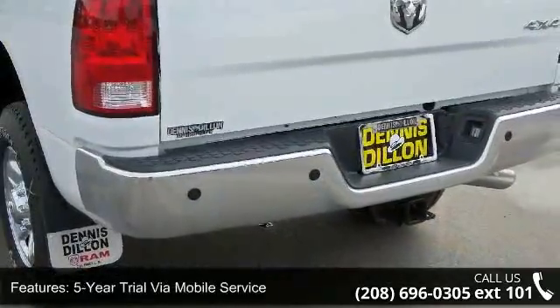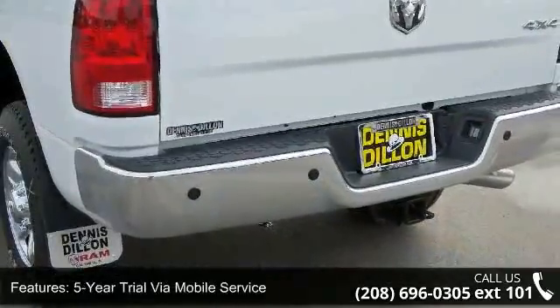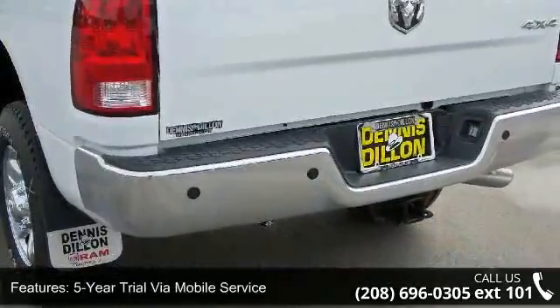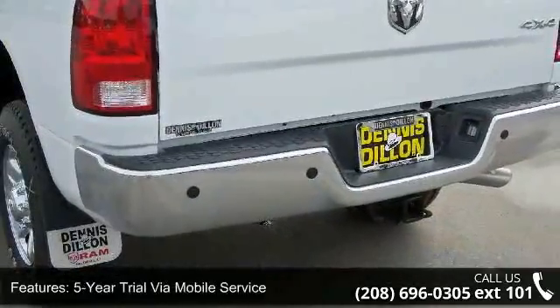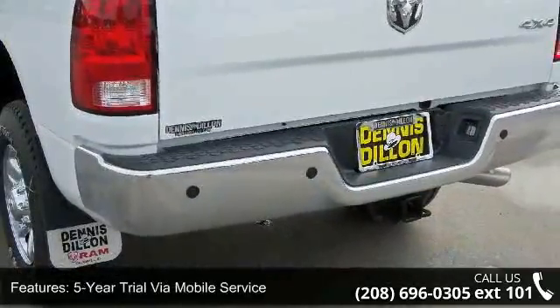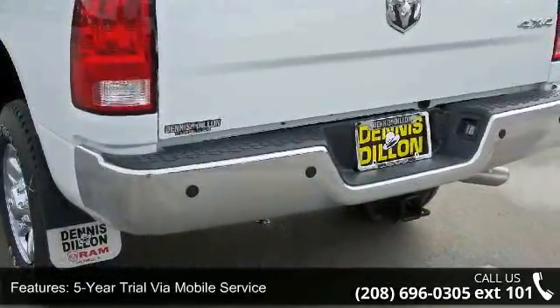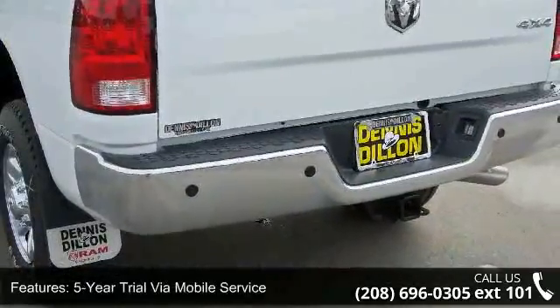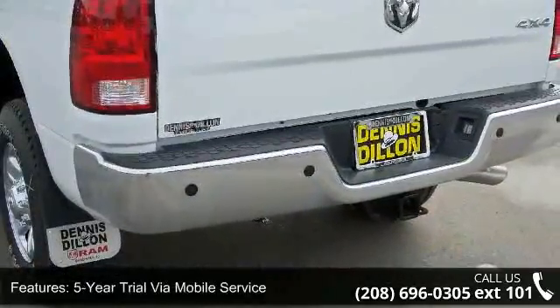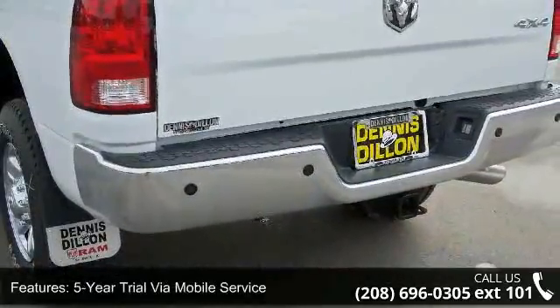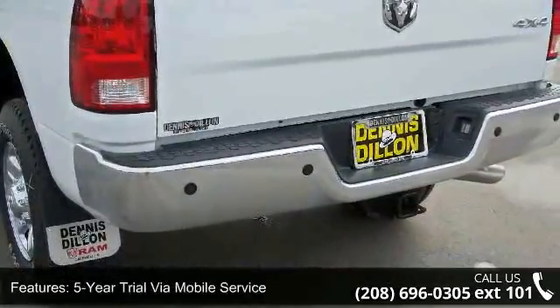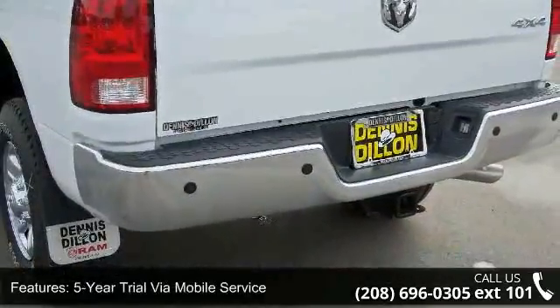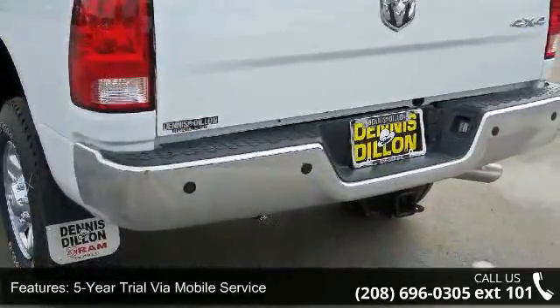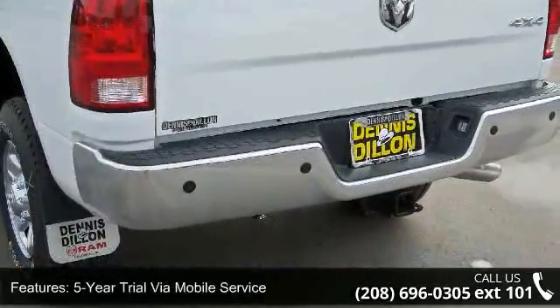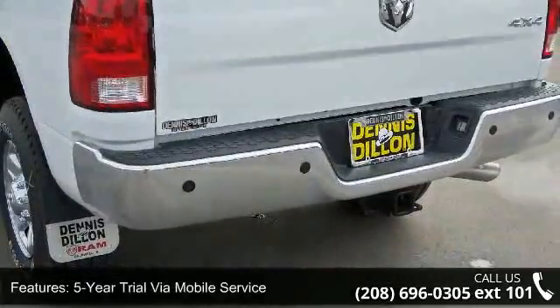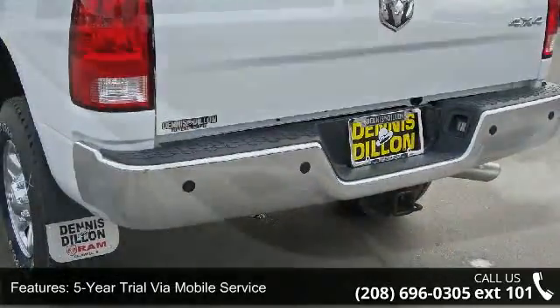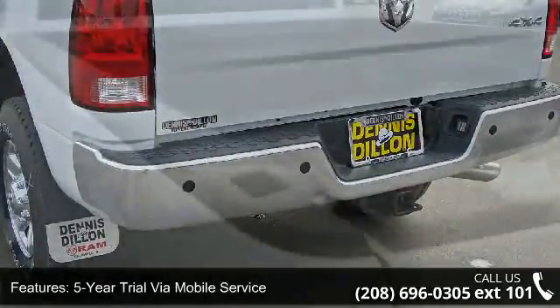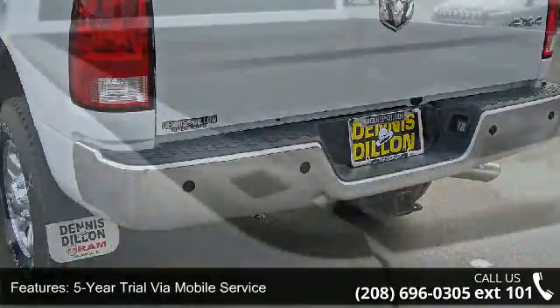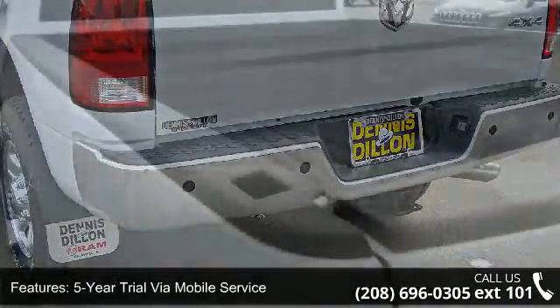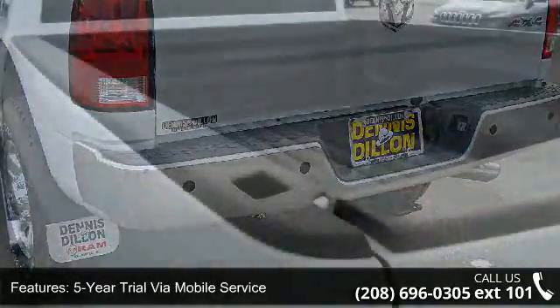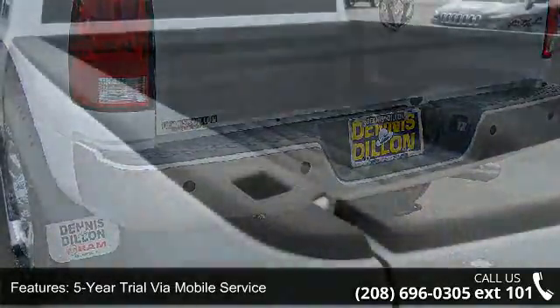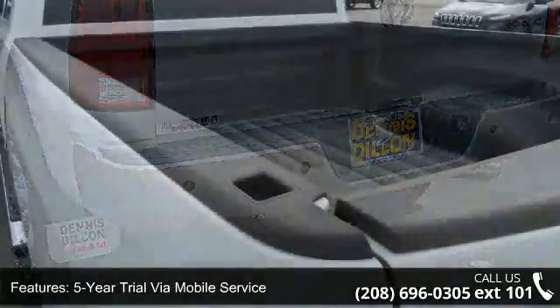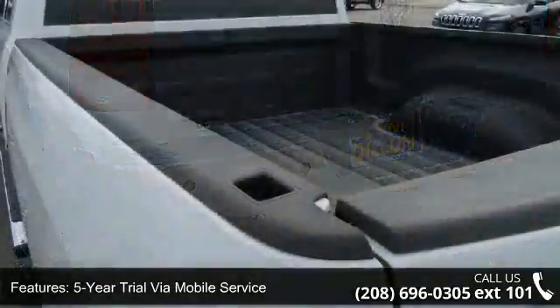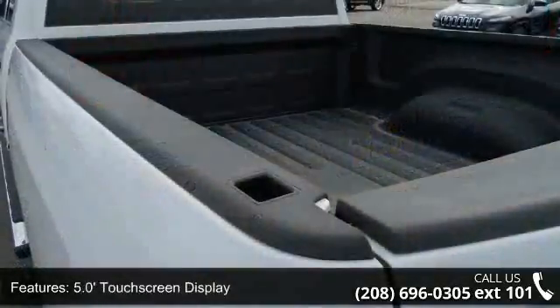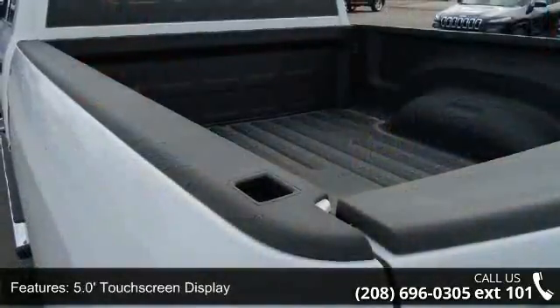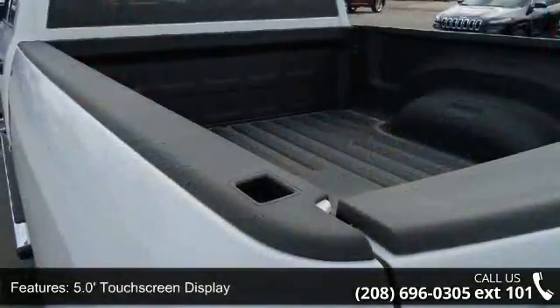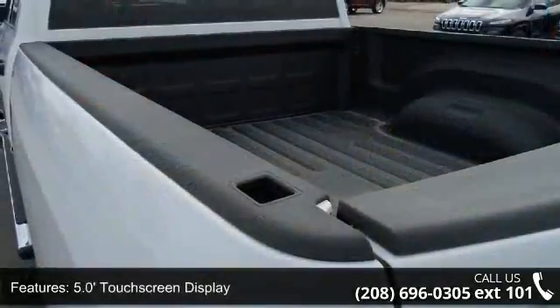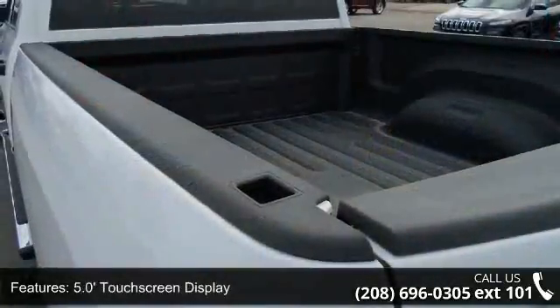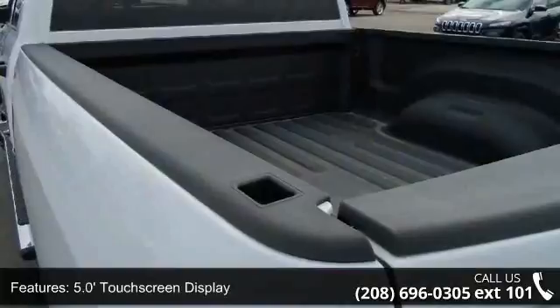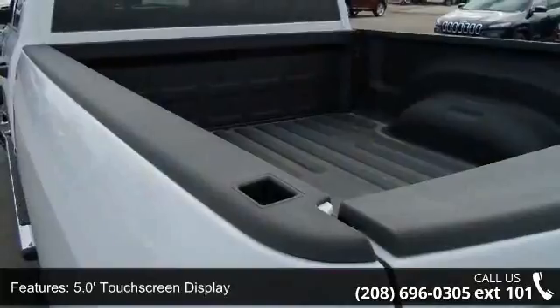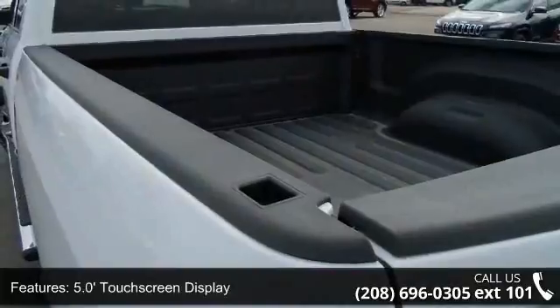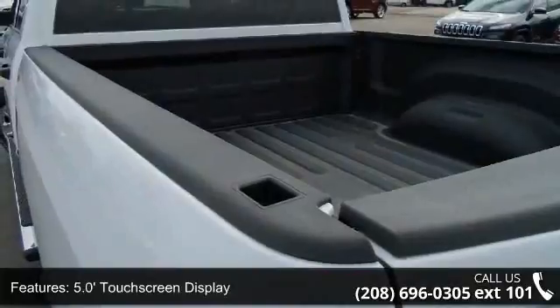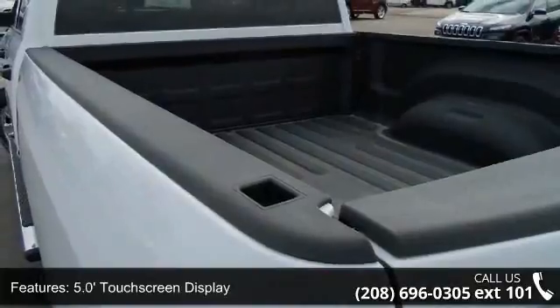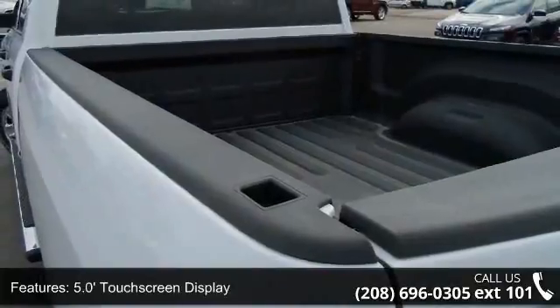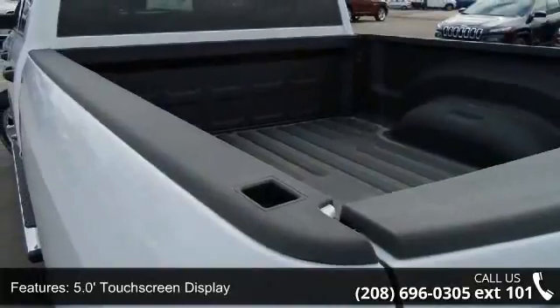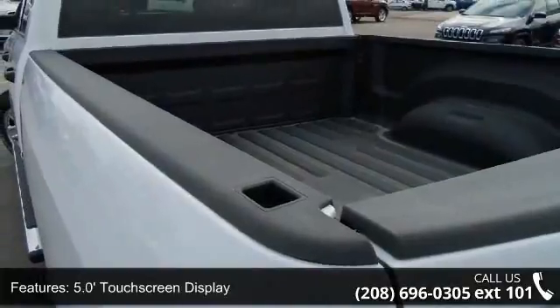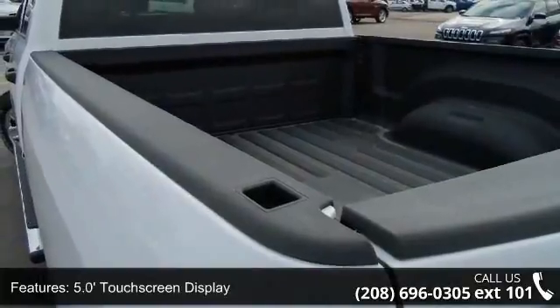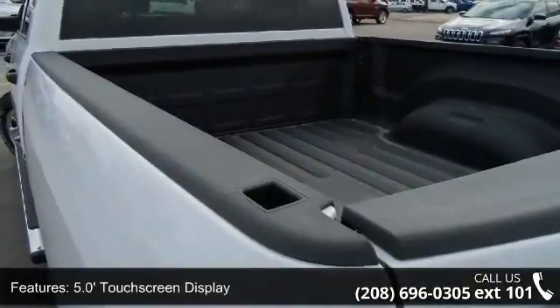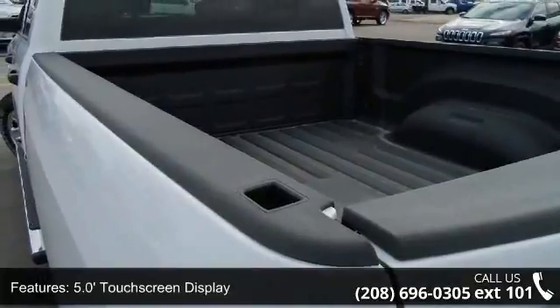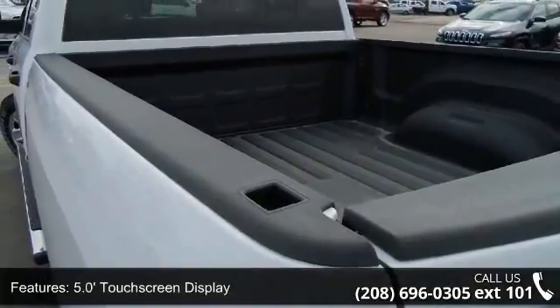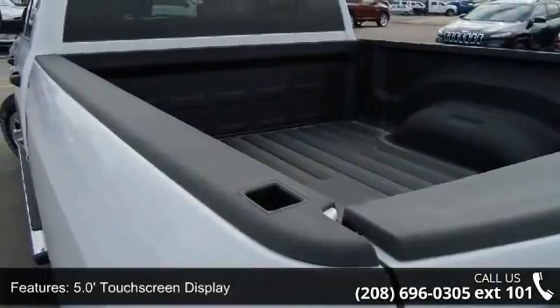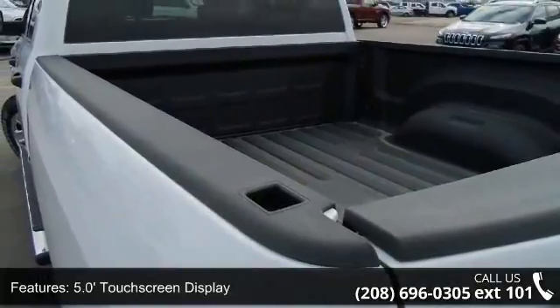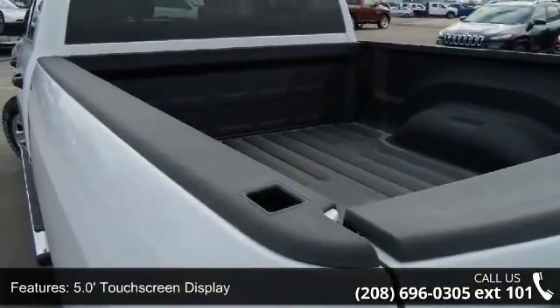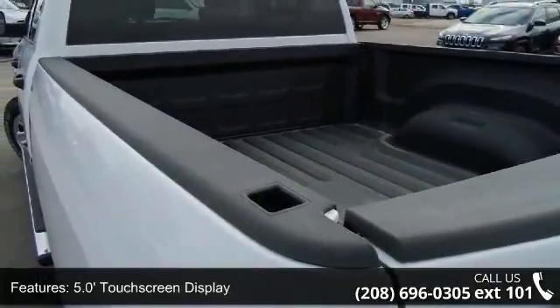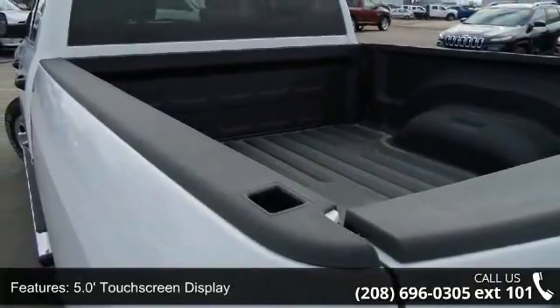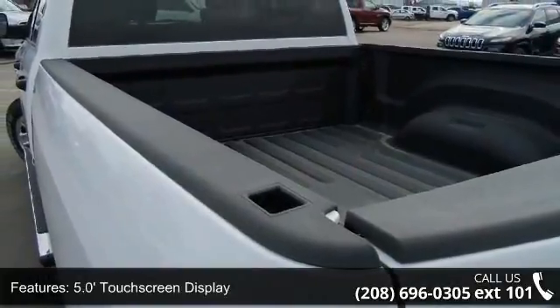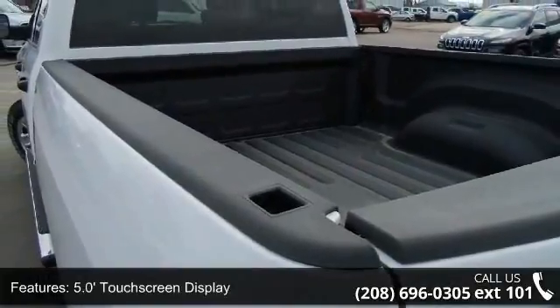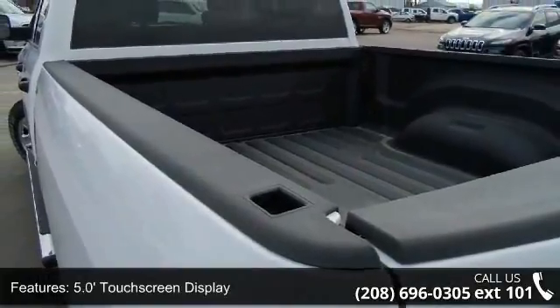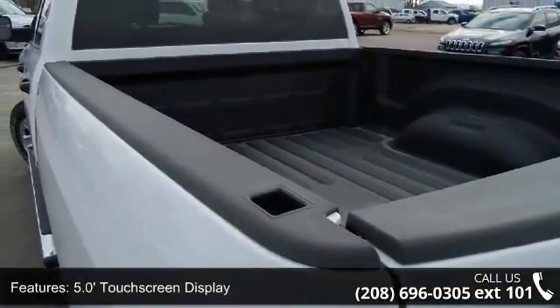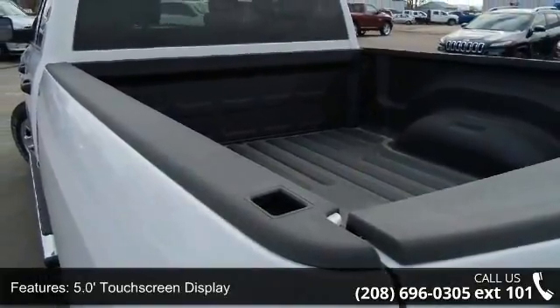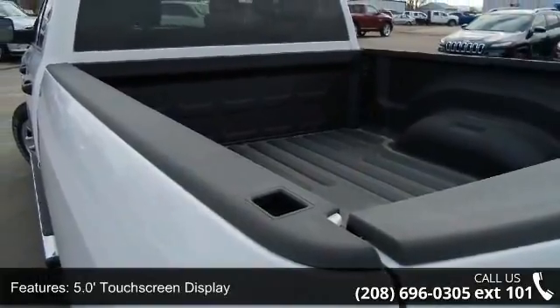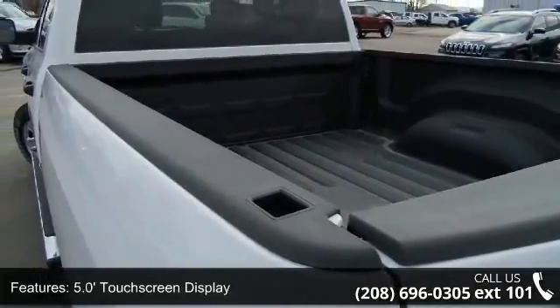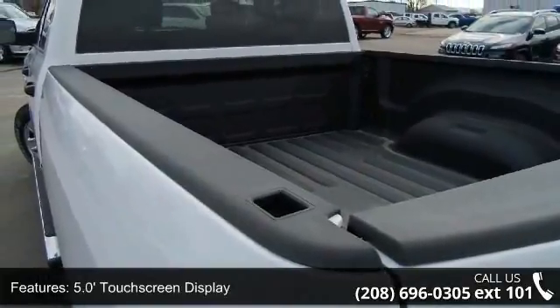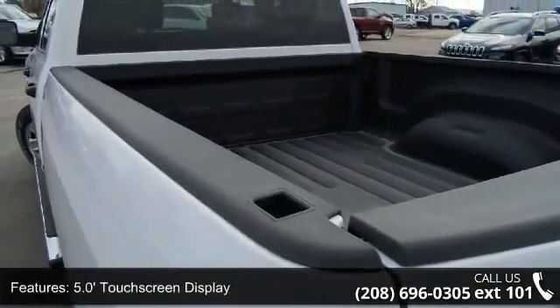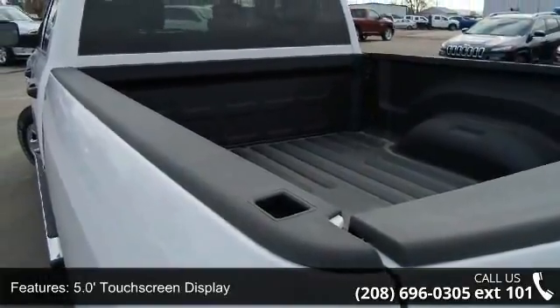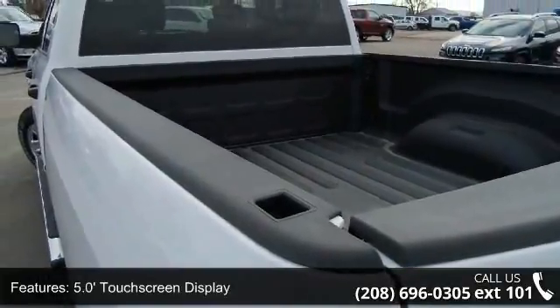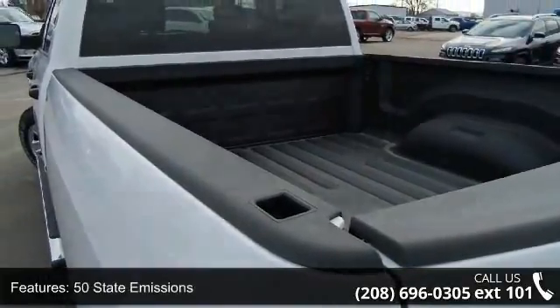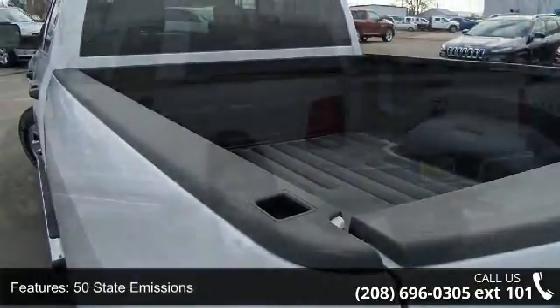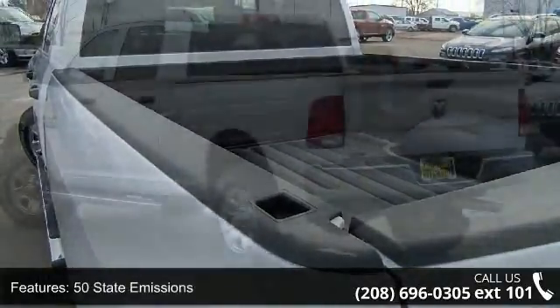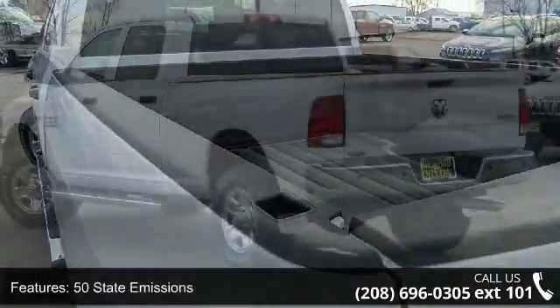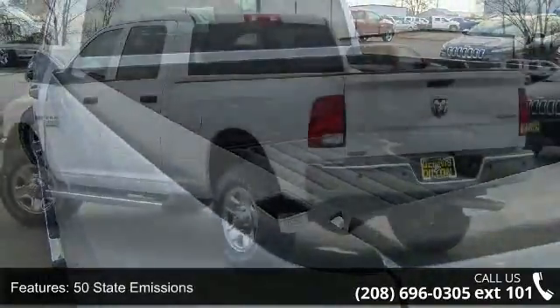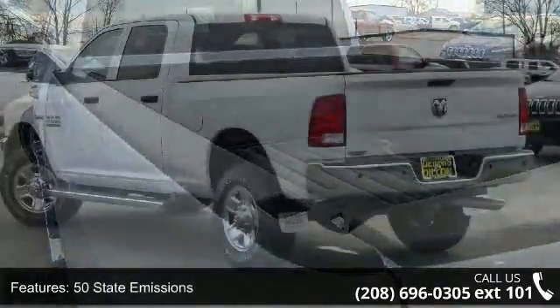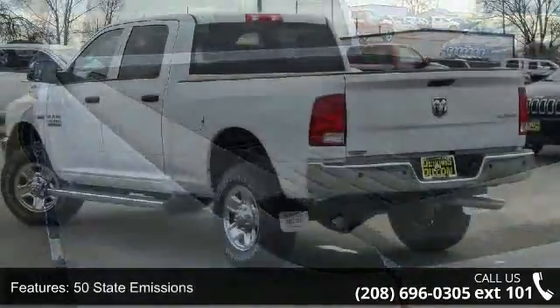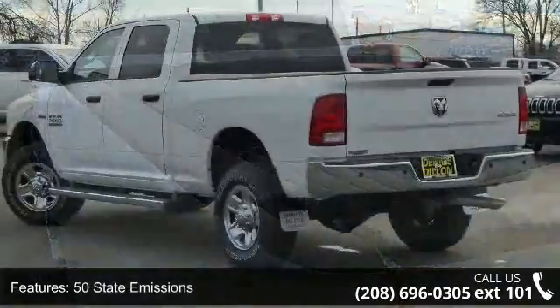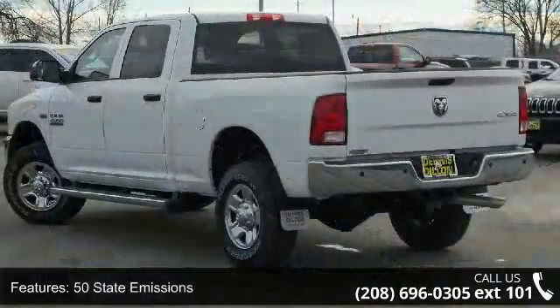50 state emissions, anti-spin differential rear axle, bright grille, charge-only remote USB port, and chrome appearance group.